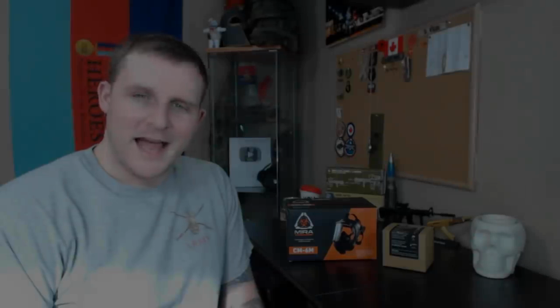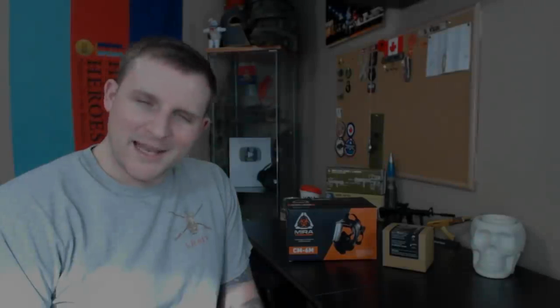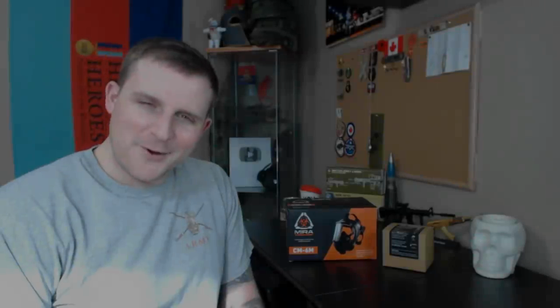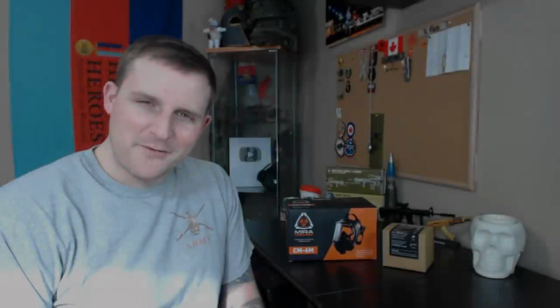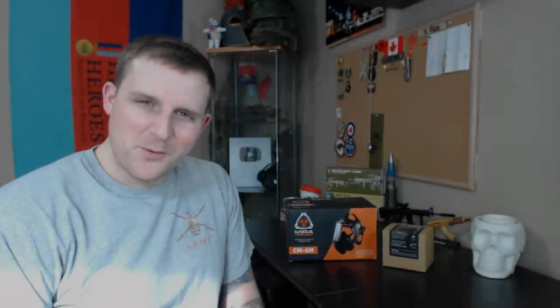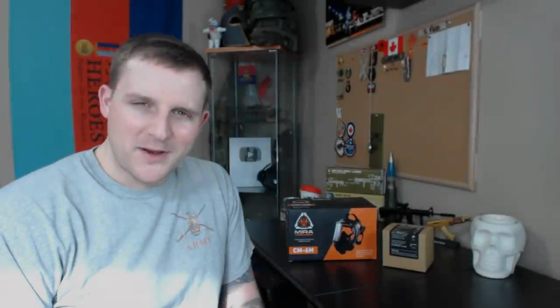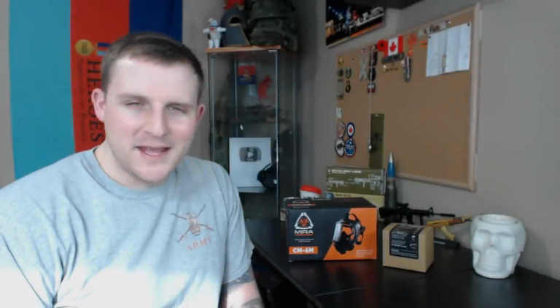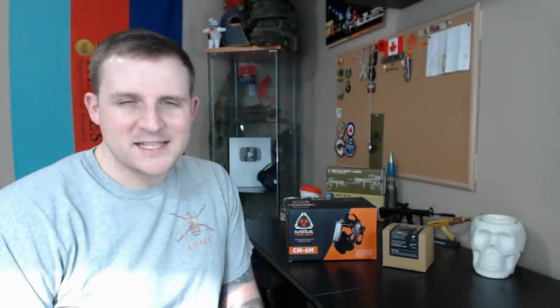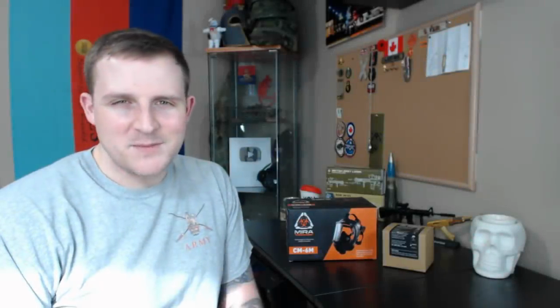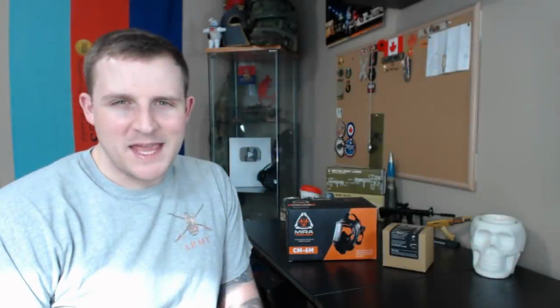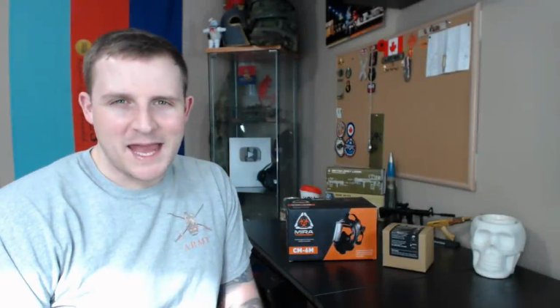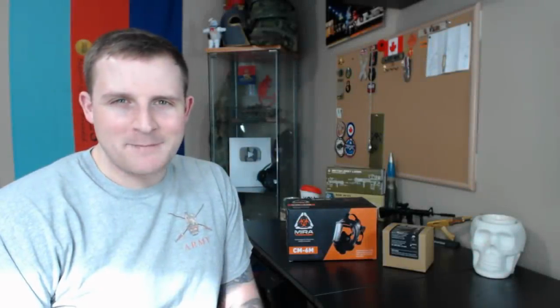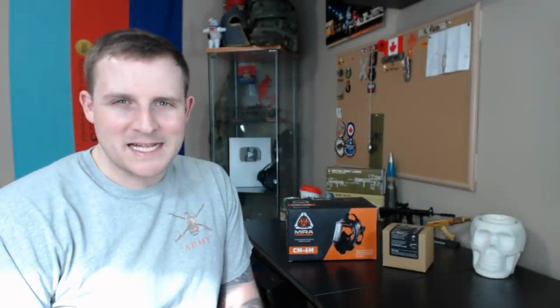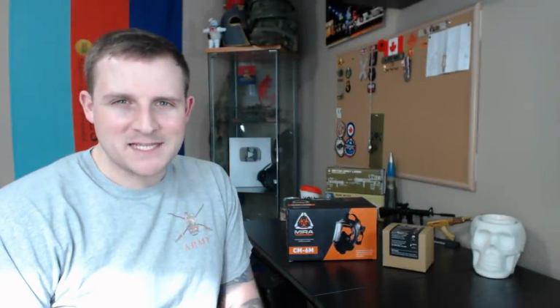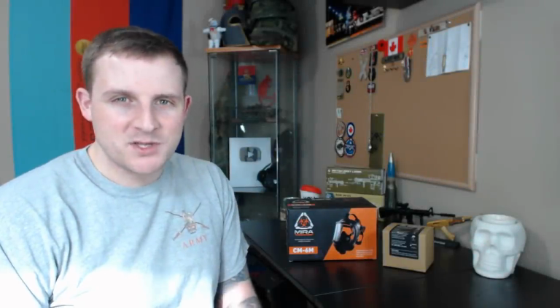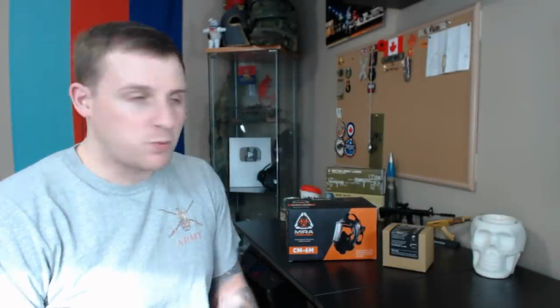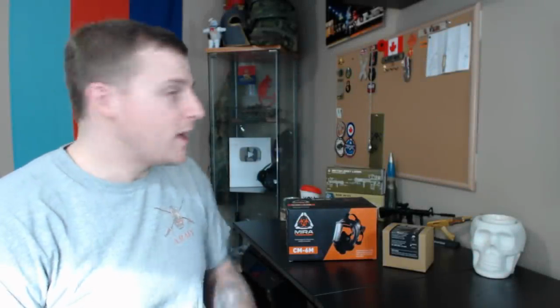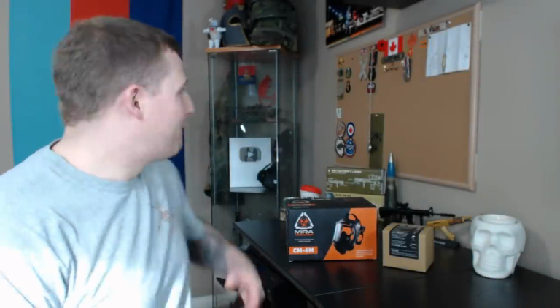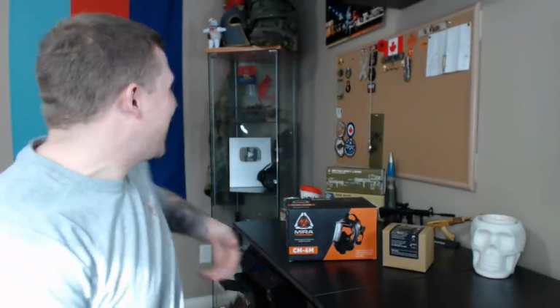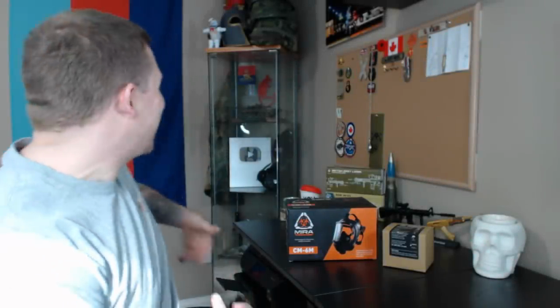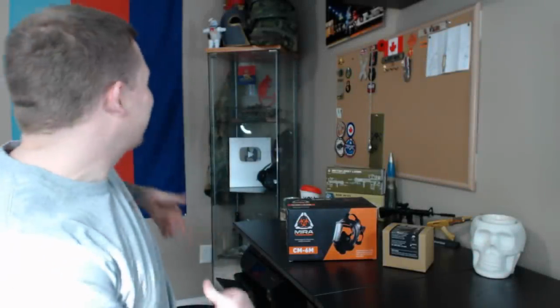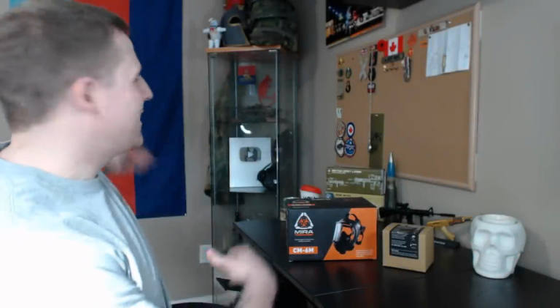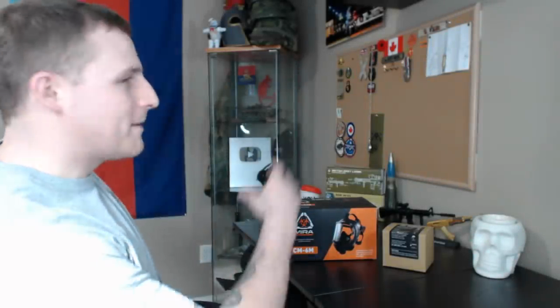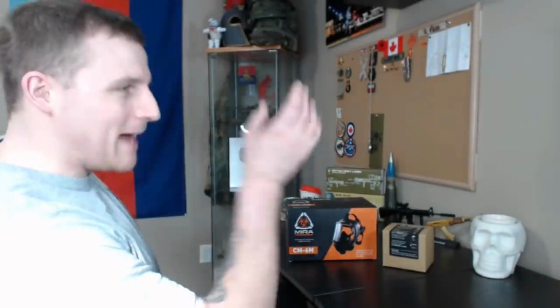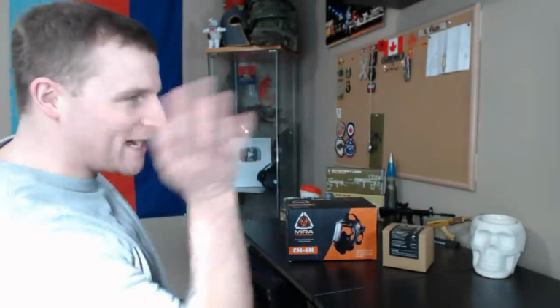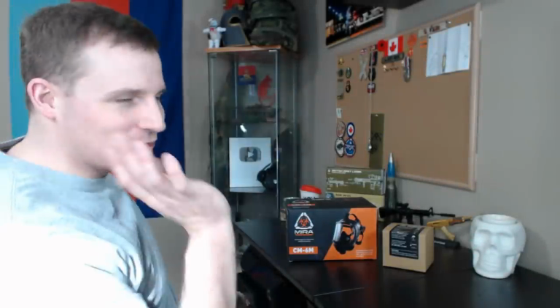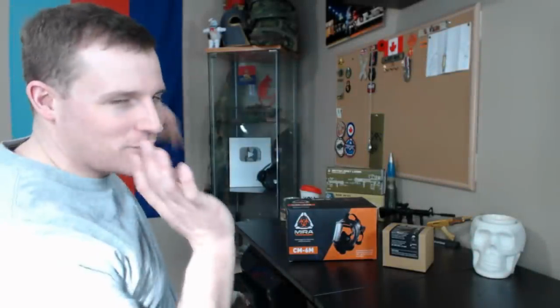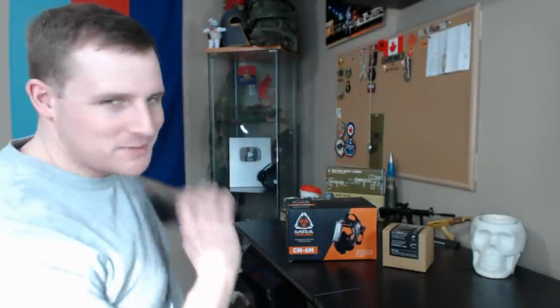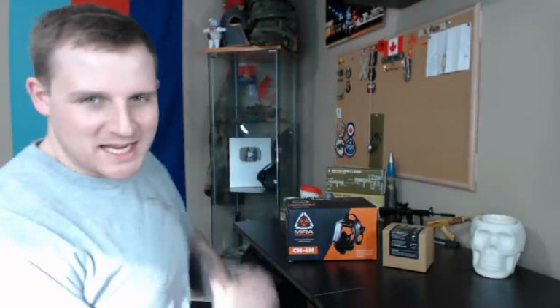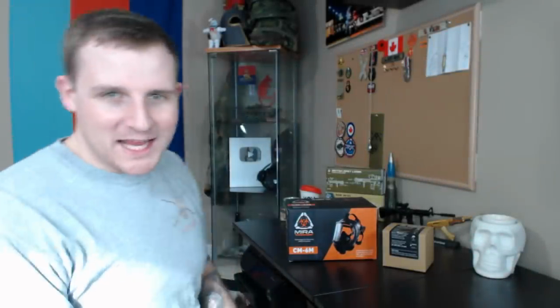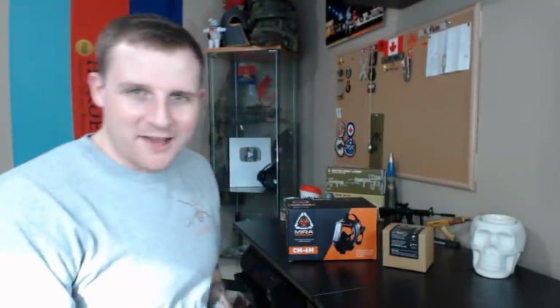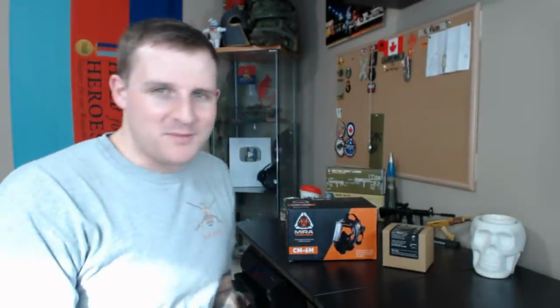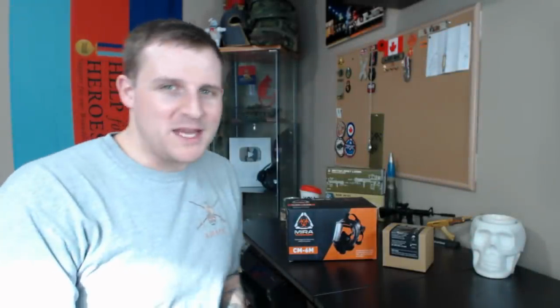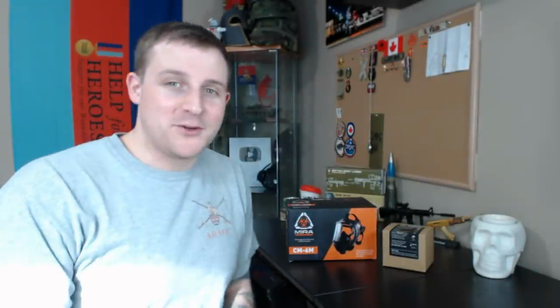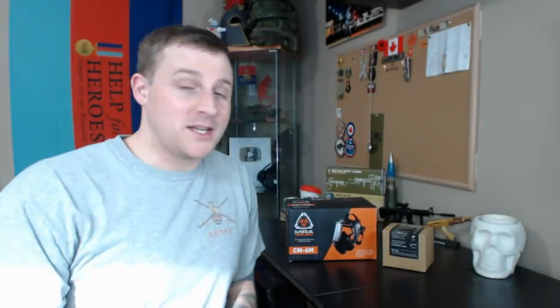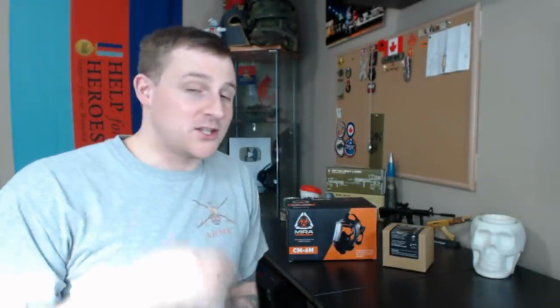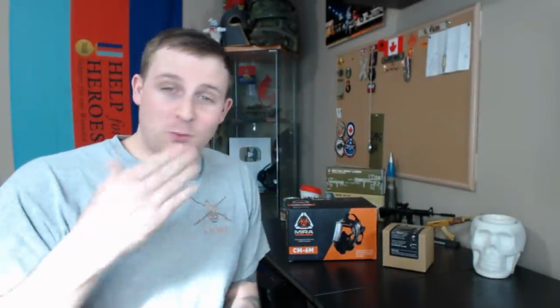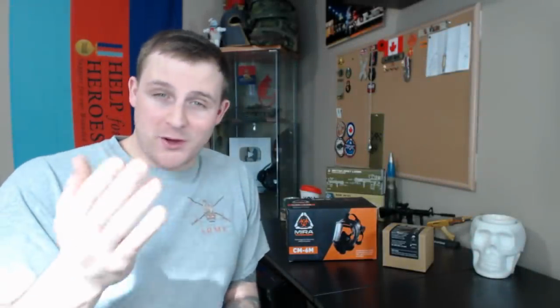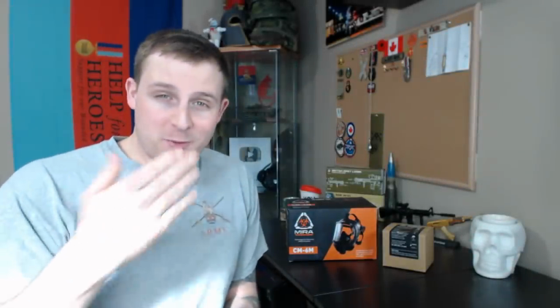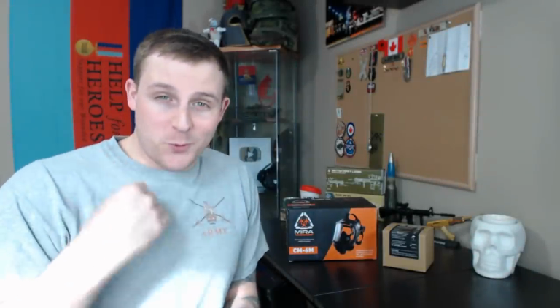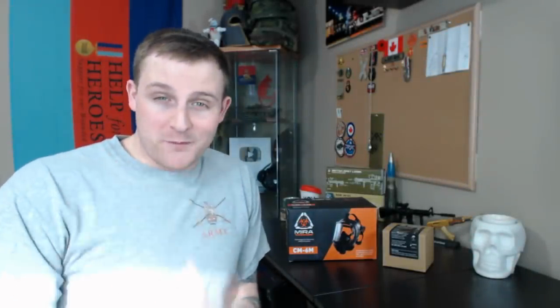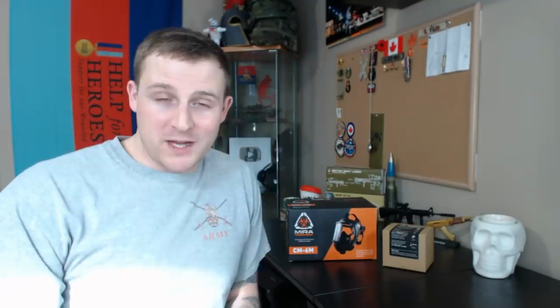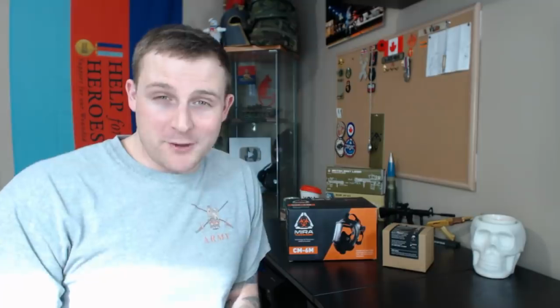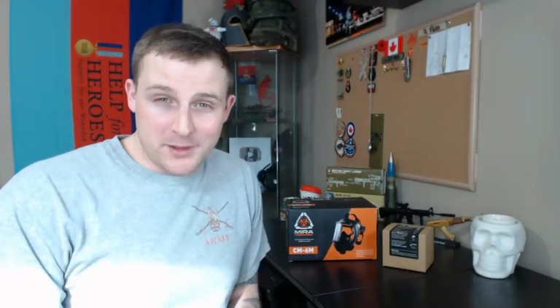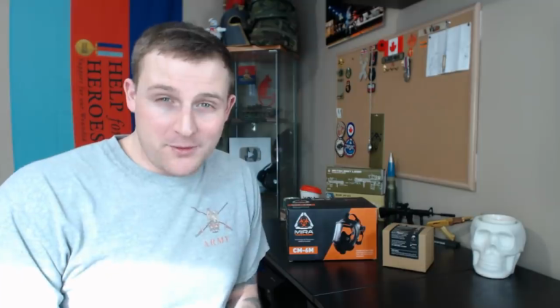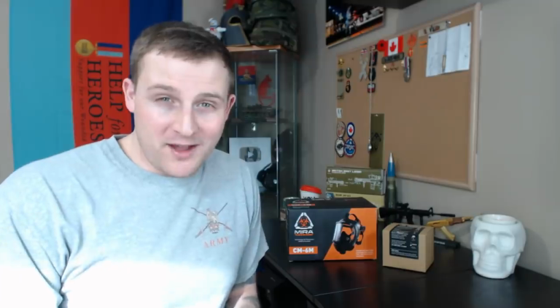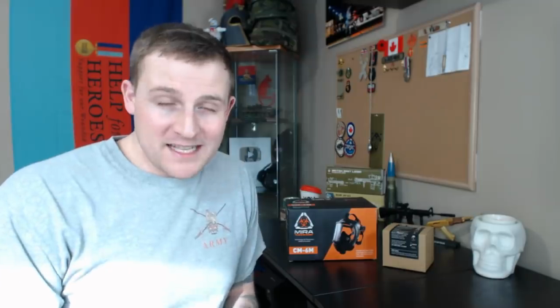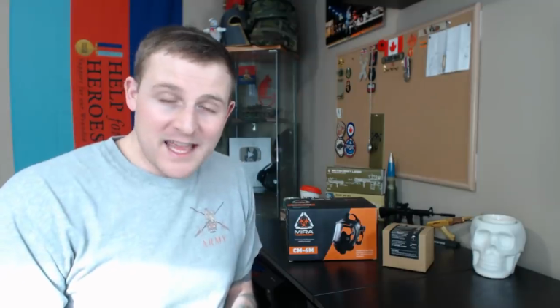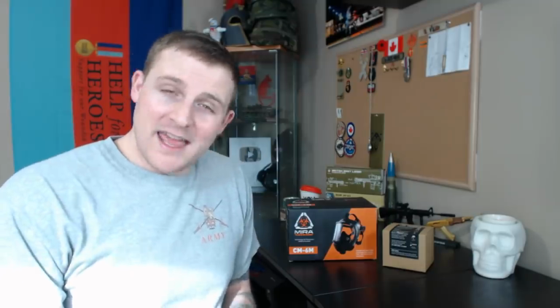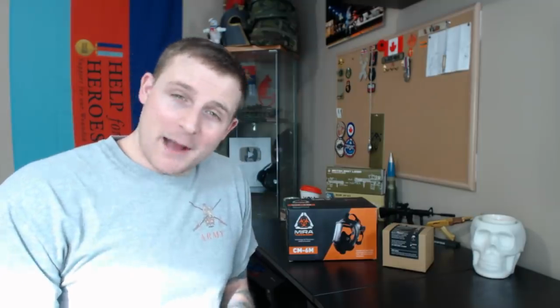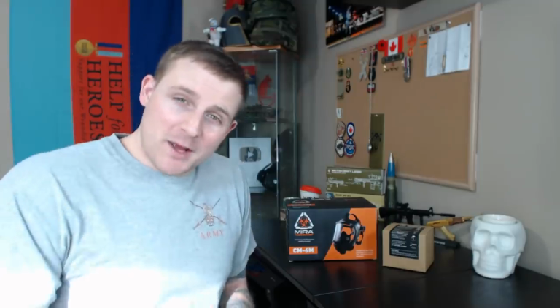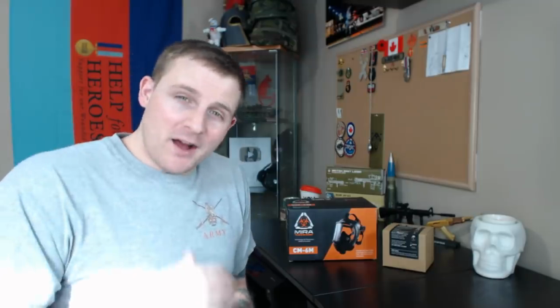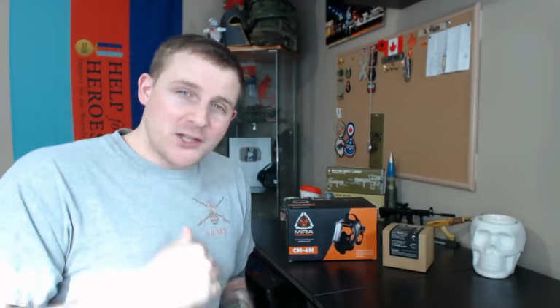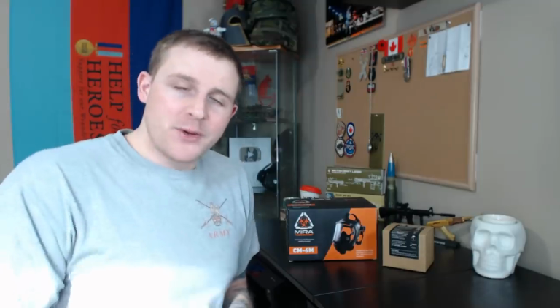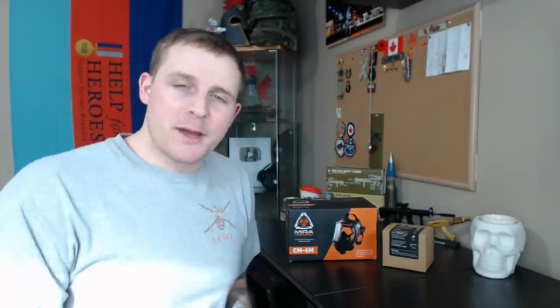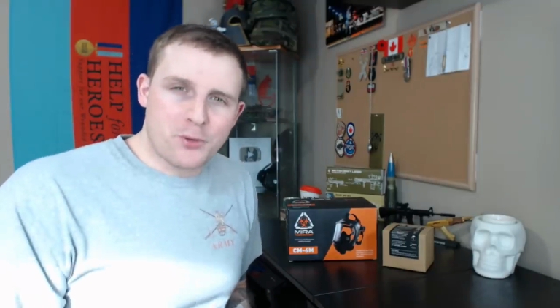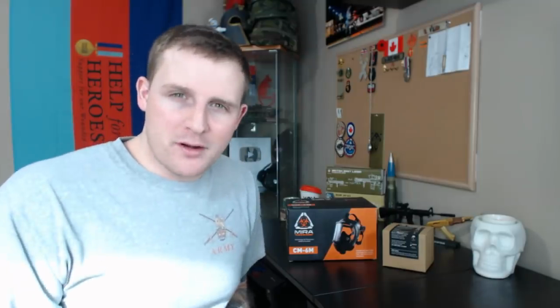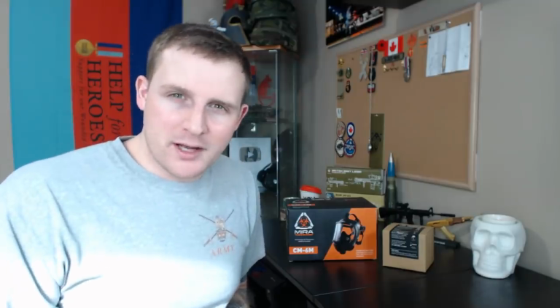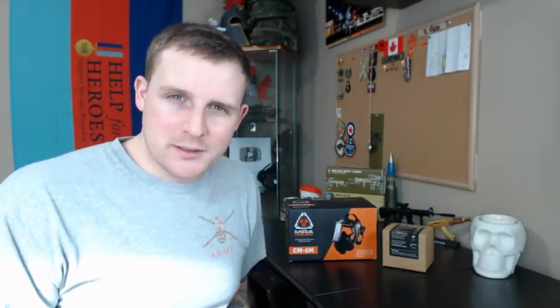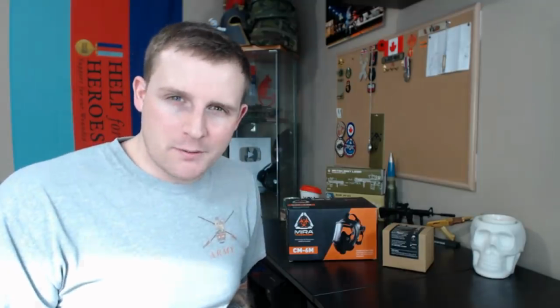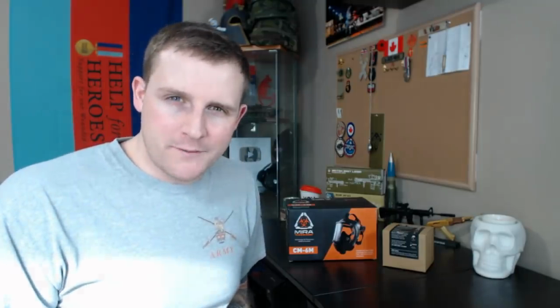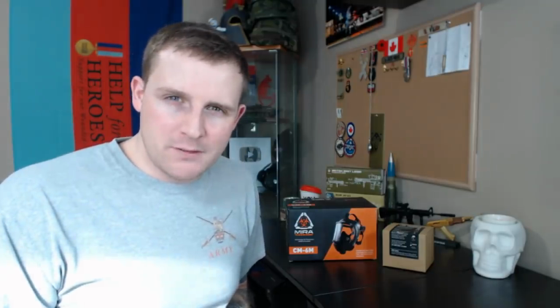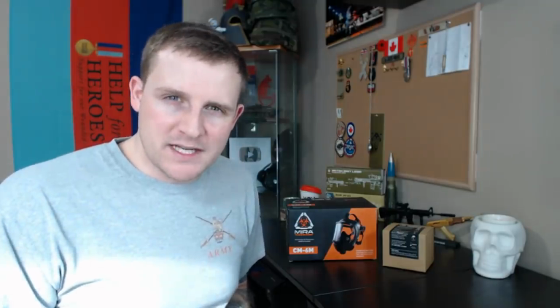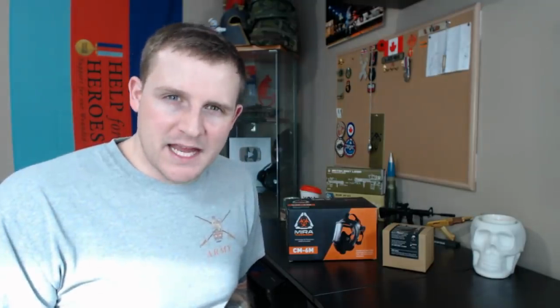Hello everyone, it's me again, Matsmus. We are back in the backdrop setting of me doing just a one-on-one video with you guys, and we are doing a product review today.